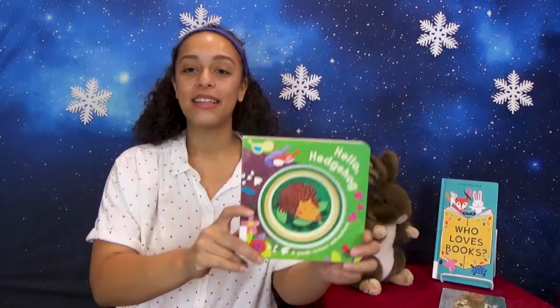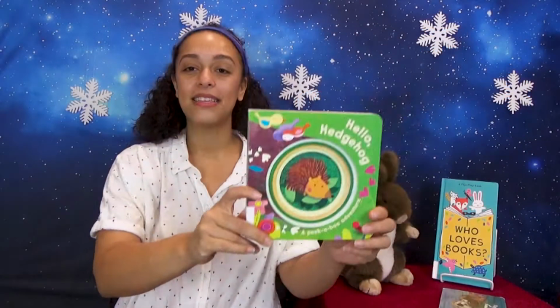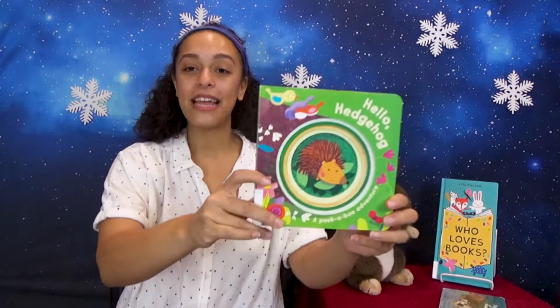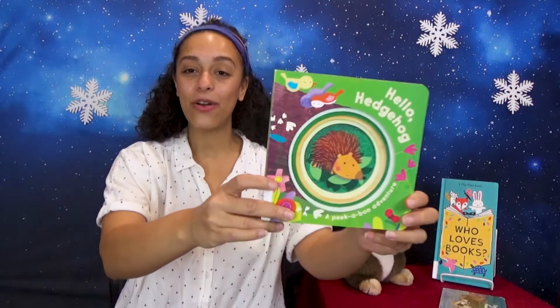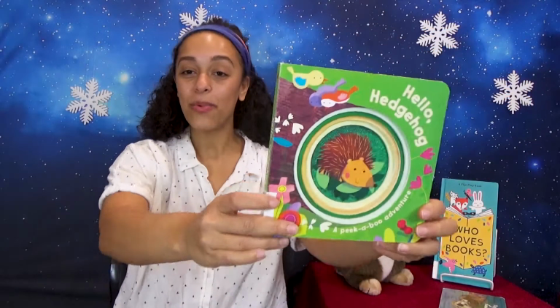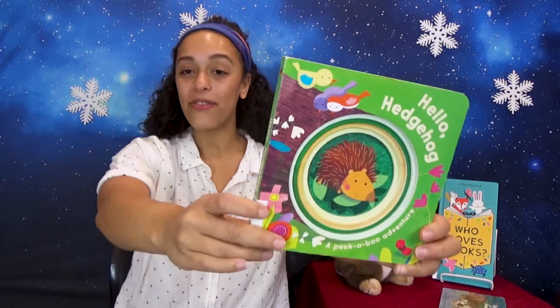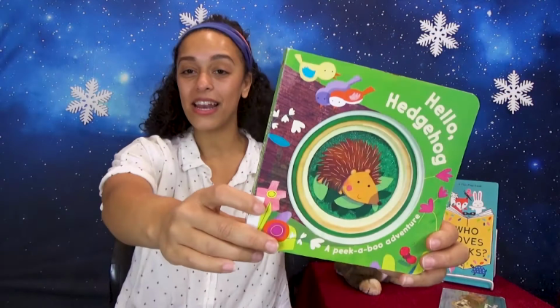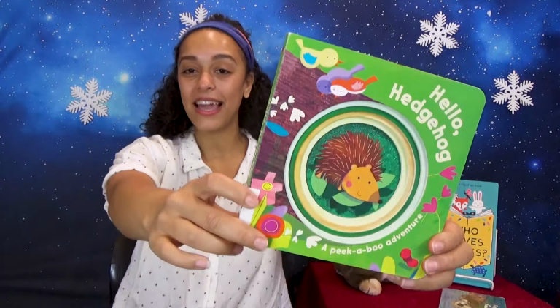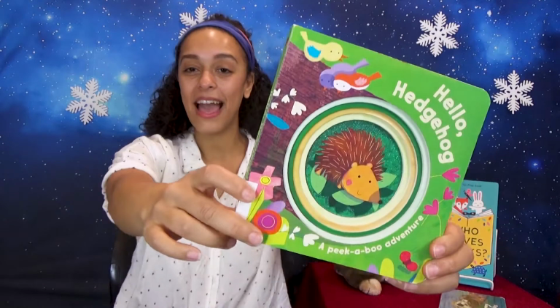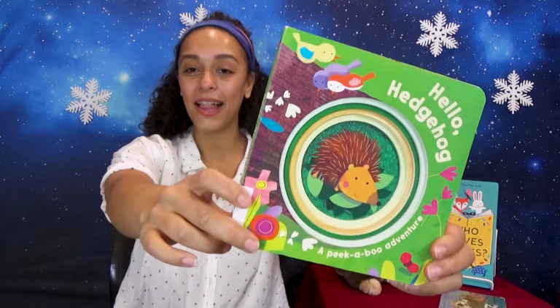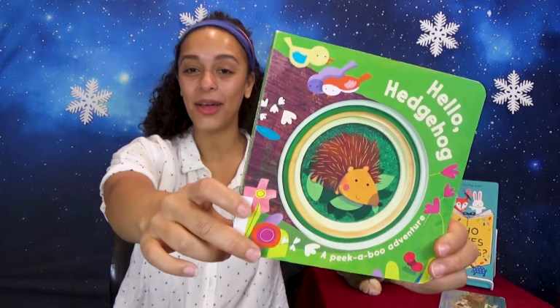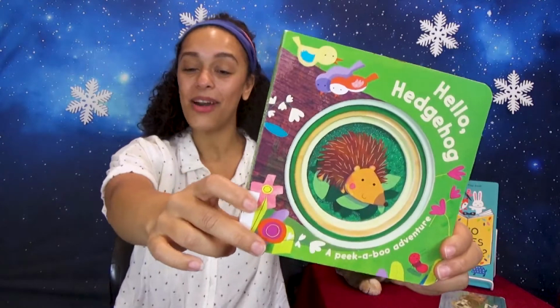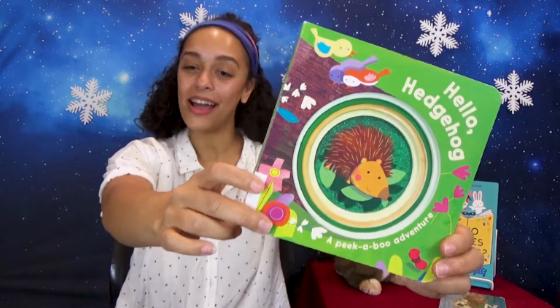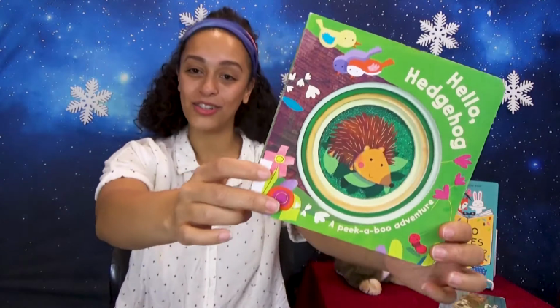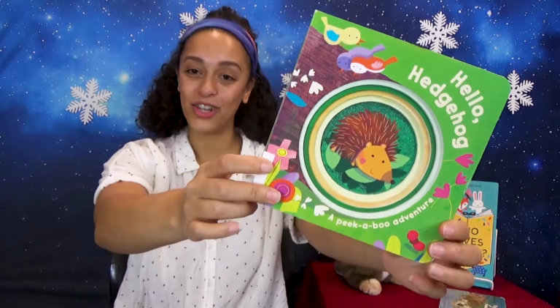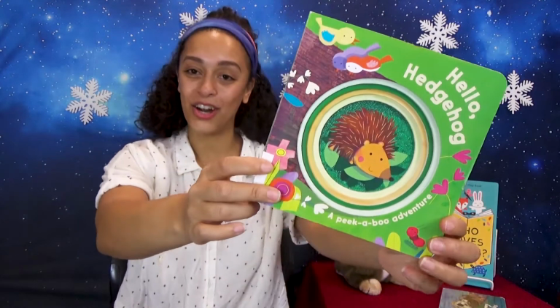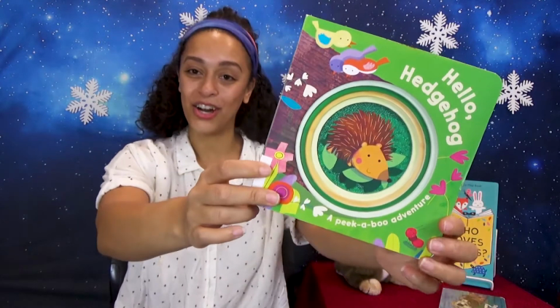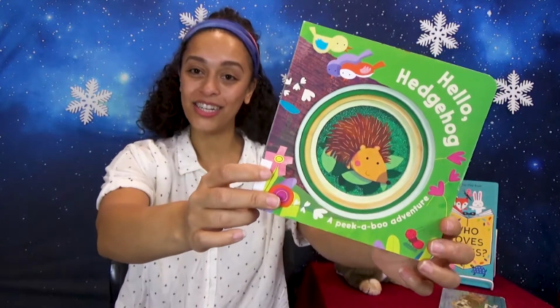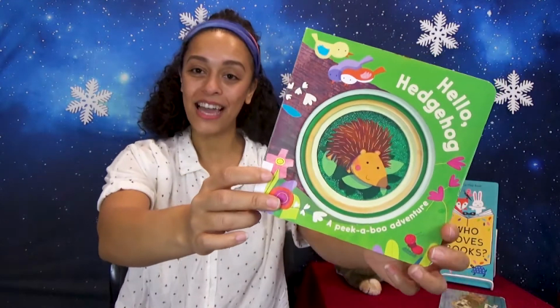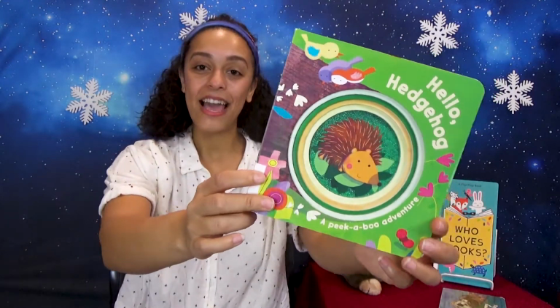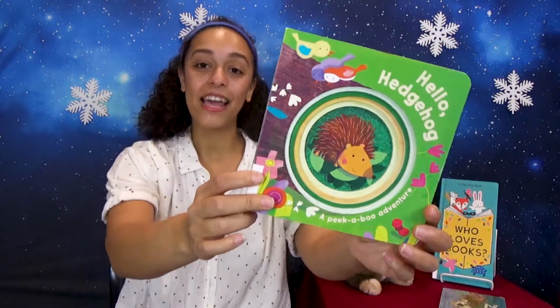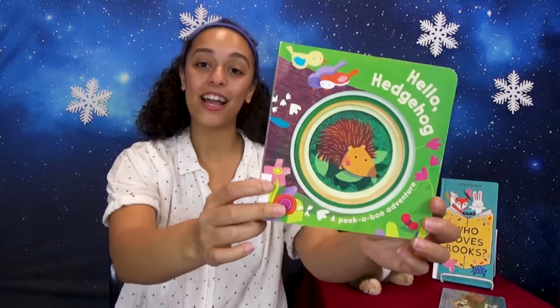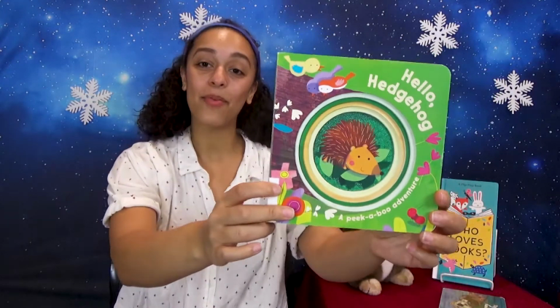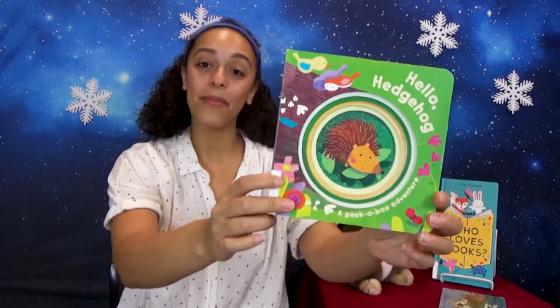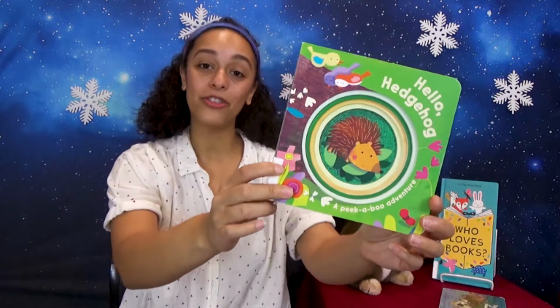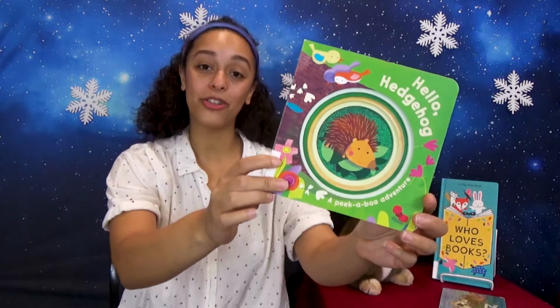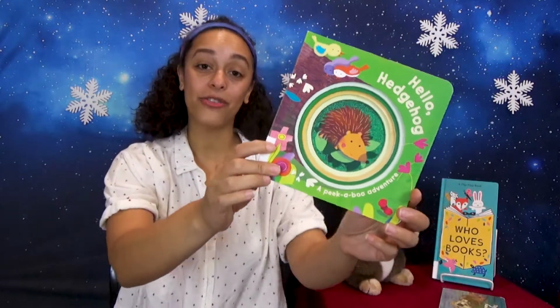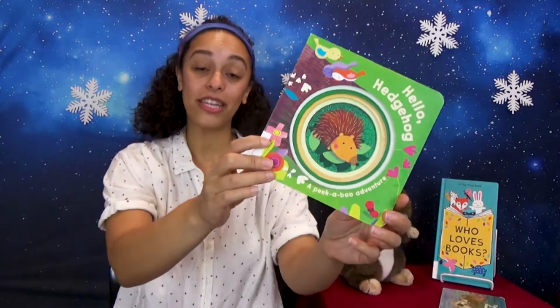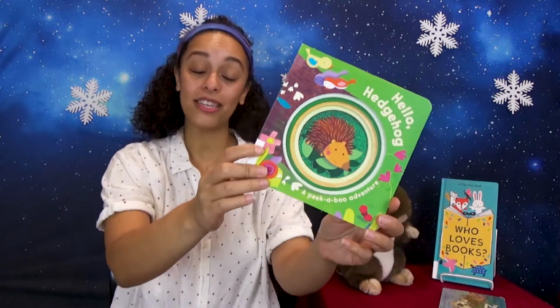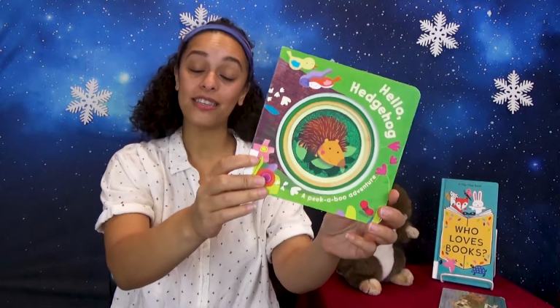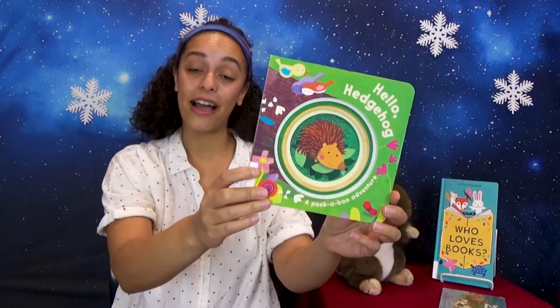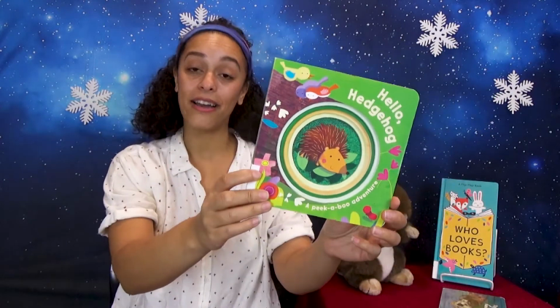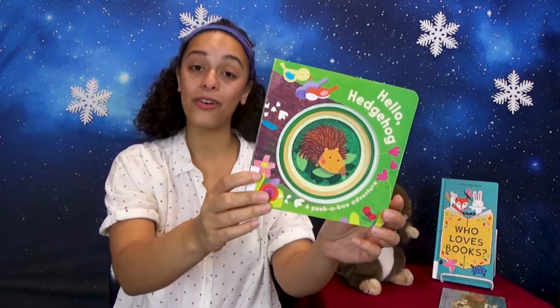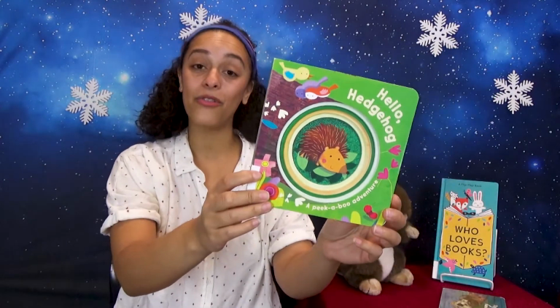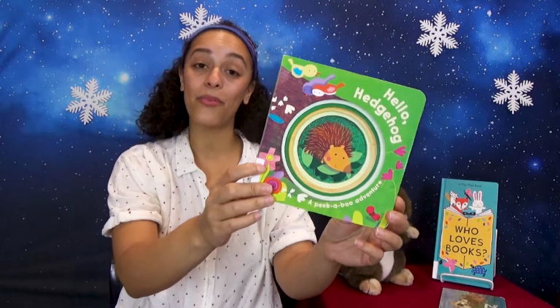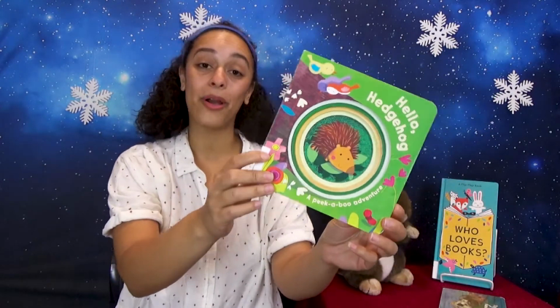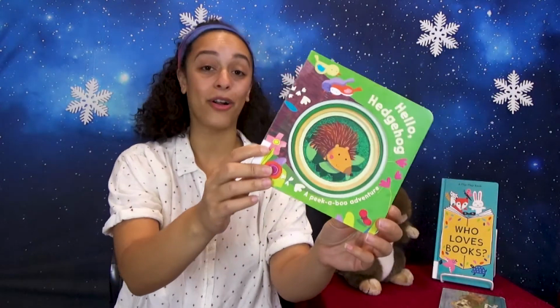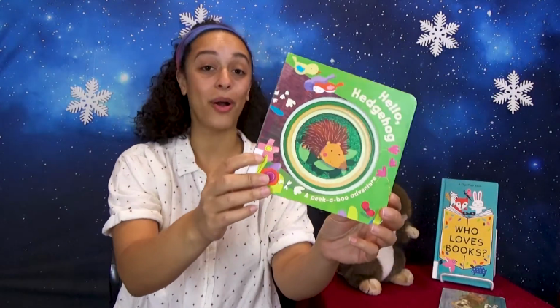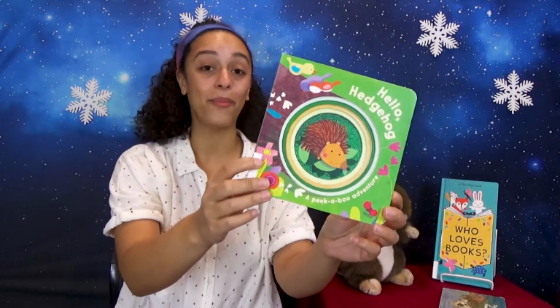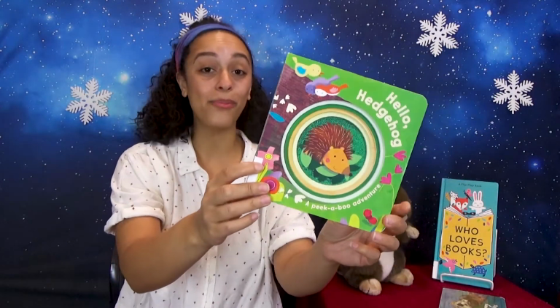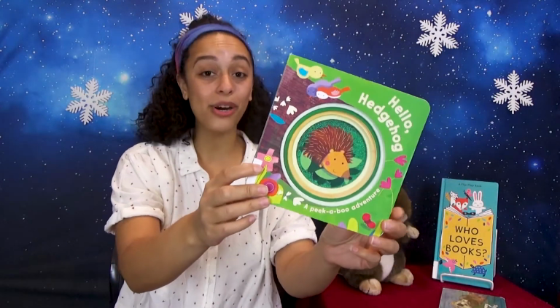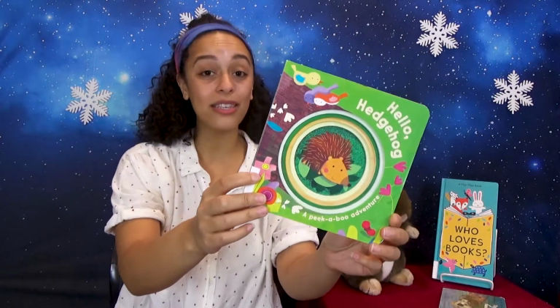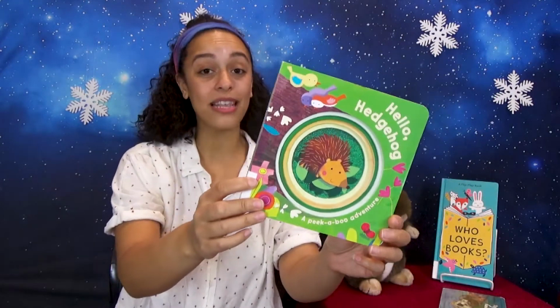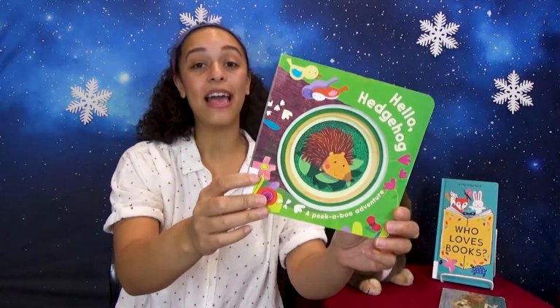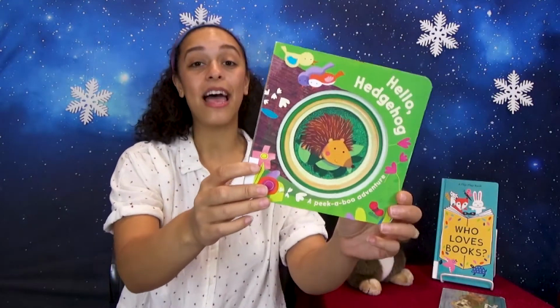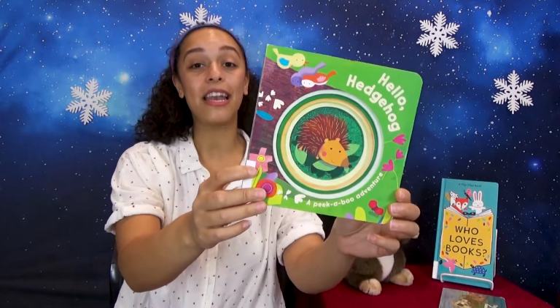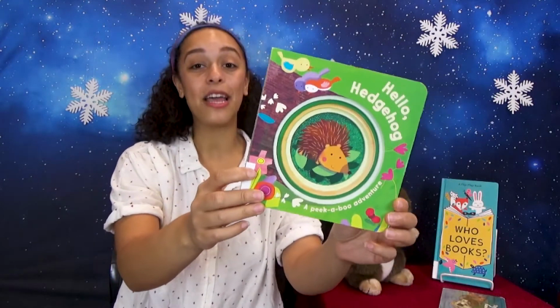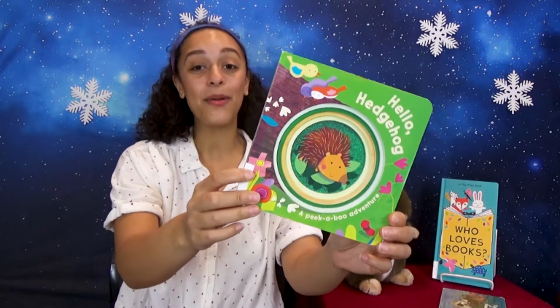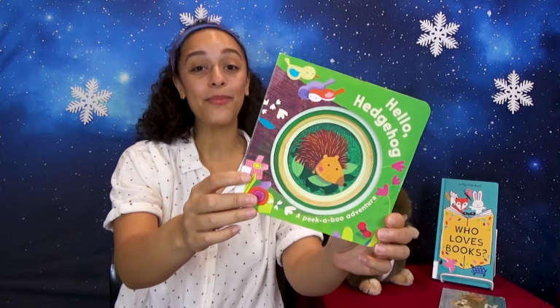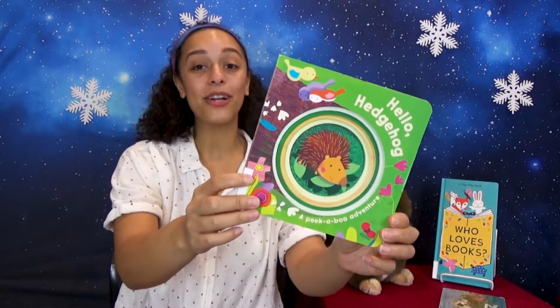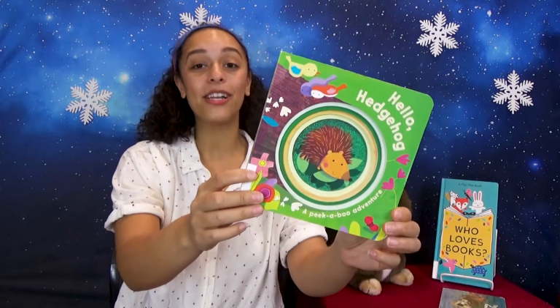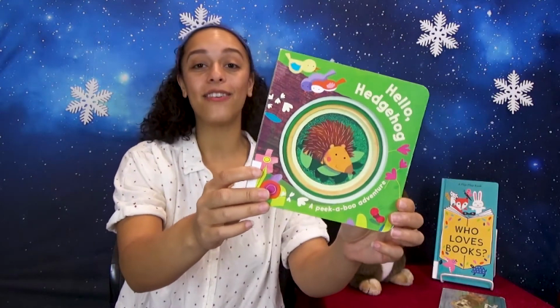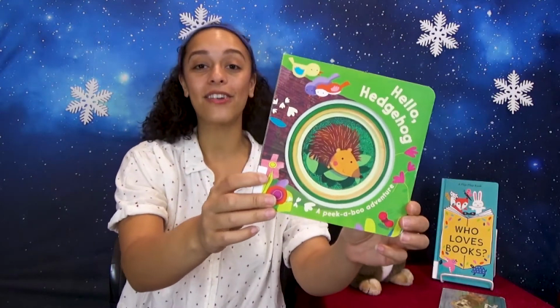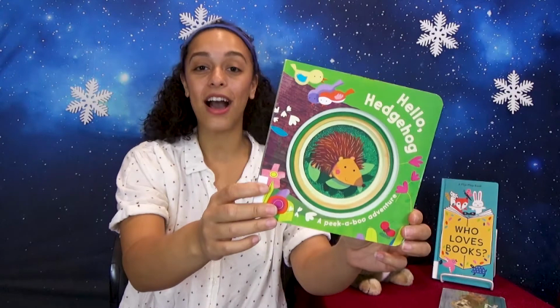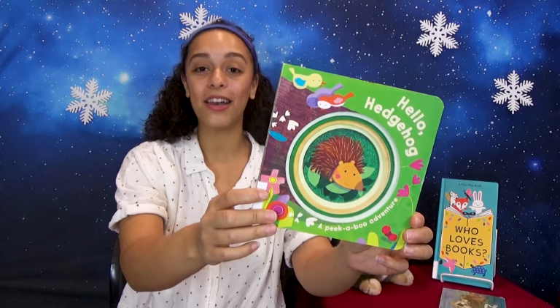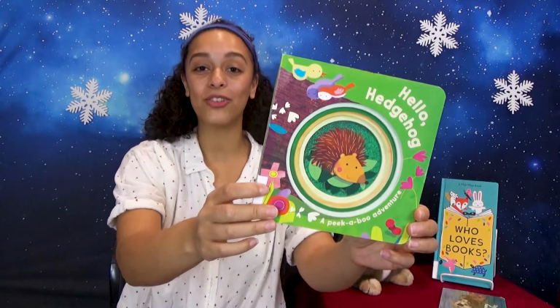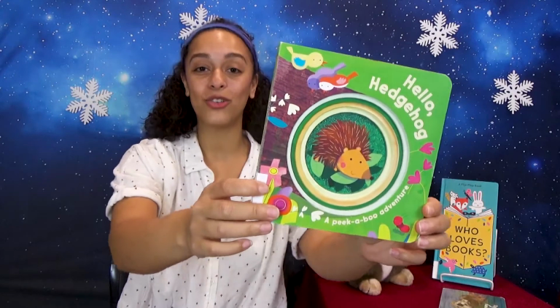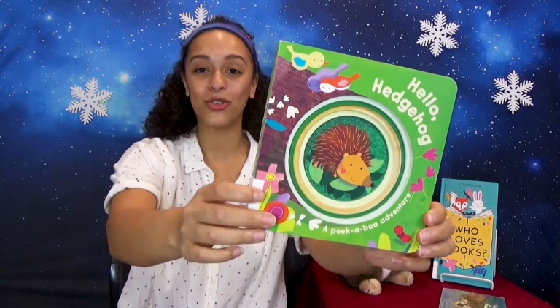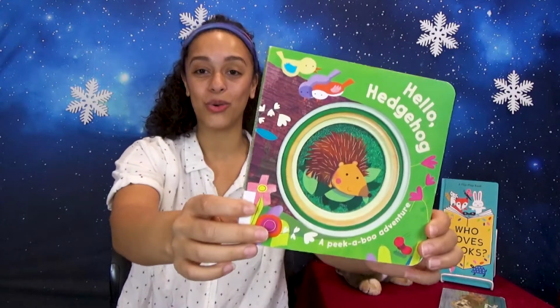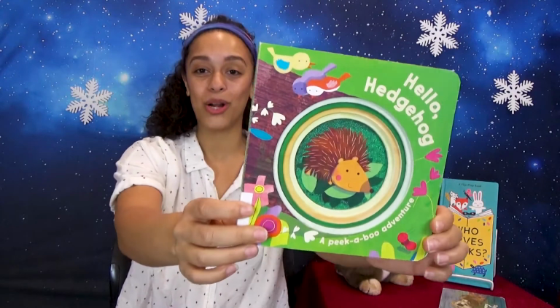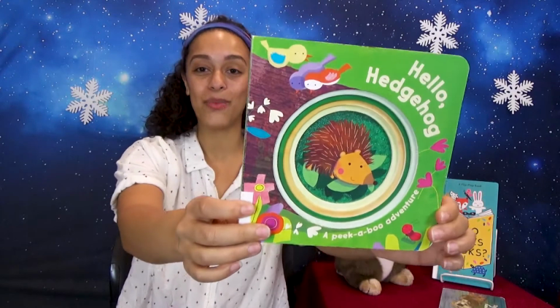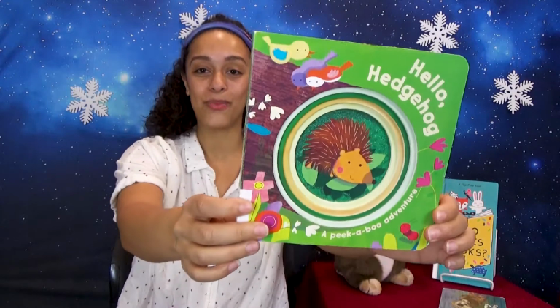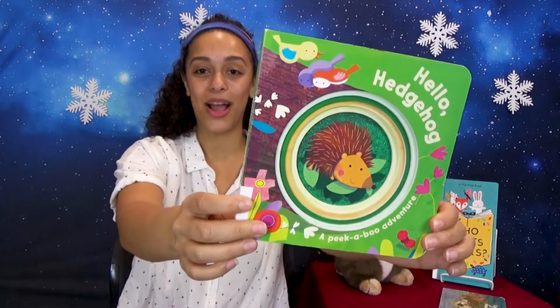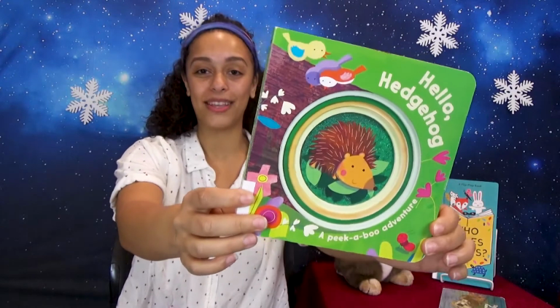Today we'll be reading Hello, Hedgehog, and I have permission to read this title from Paragon Books, an imprint of Cottage Door Press.